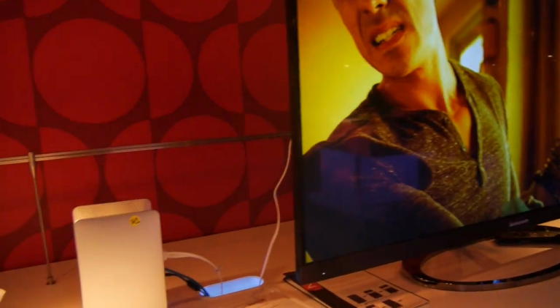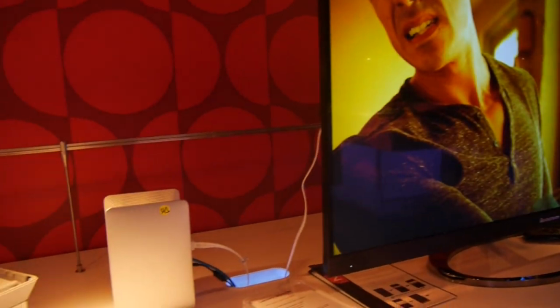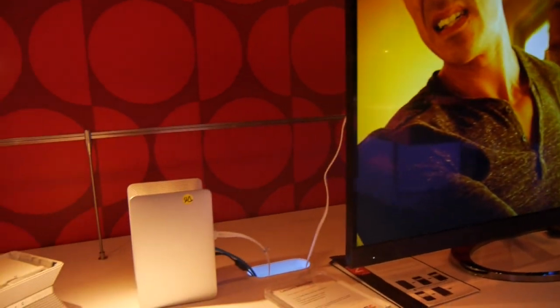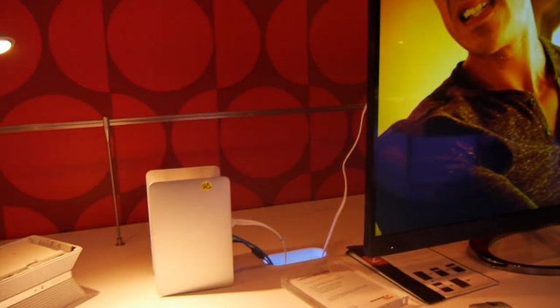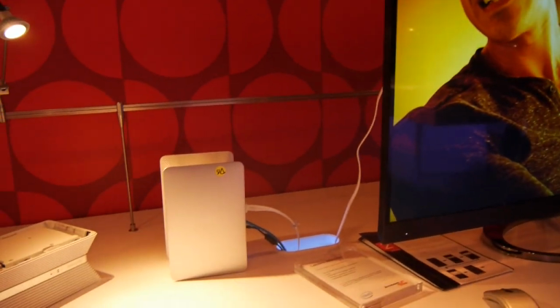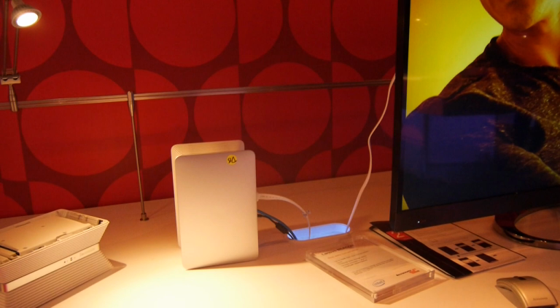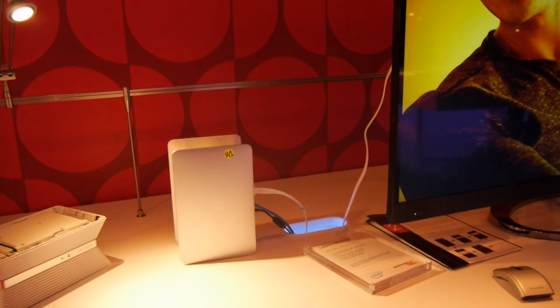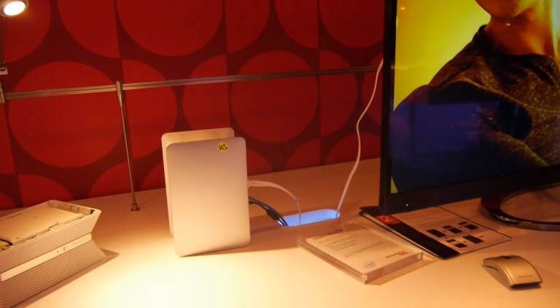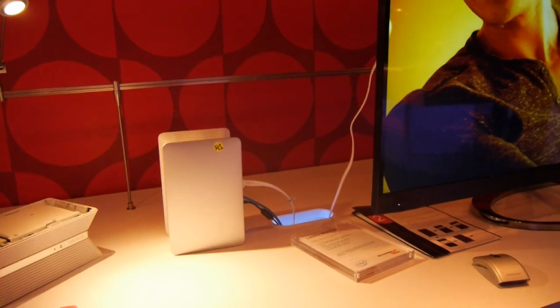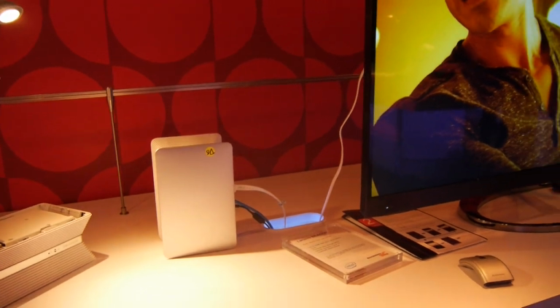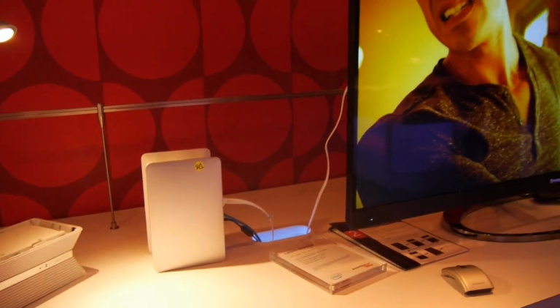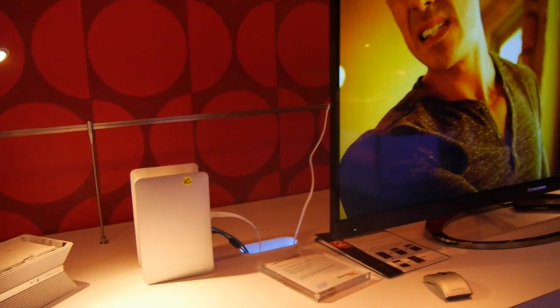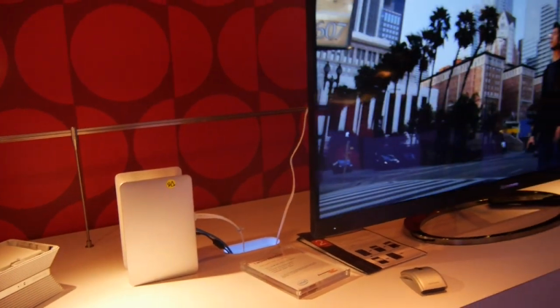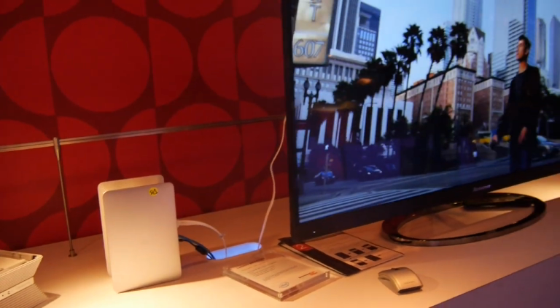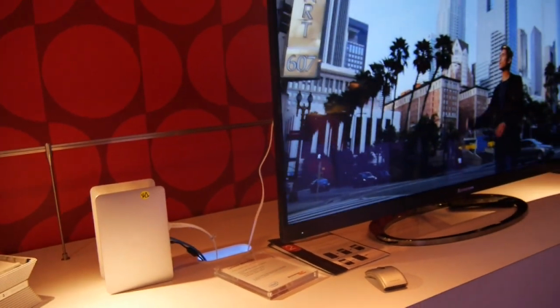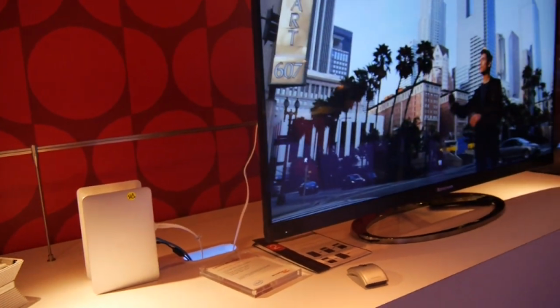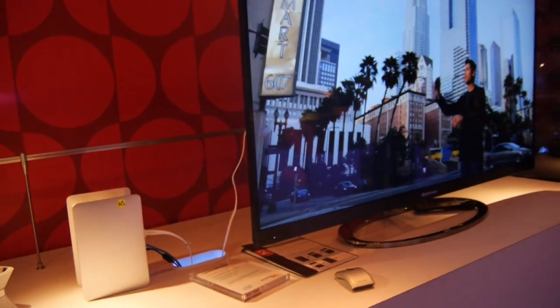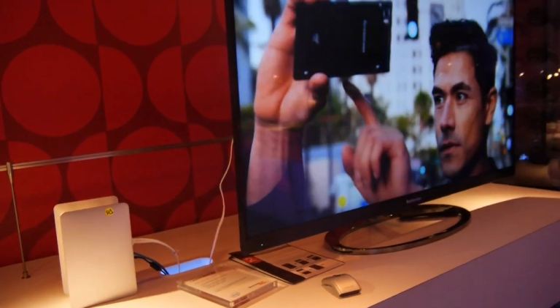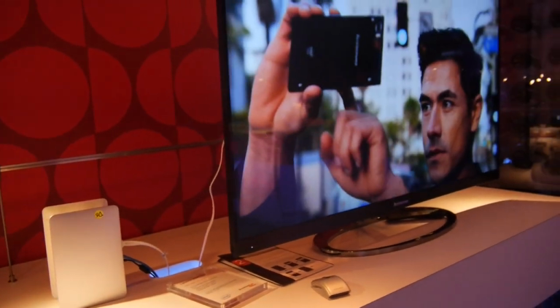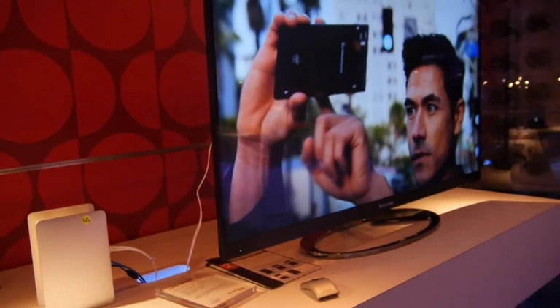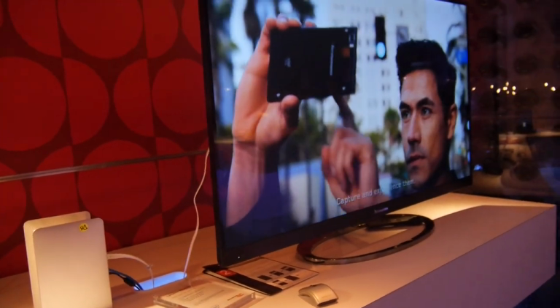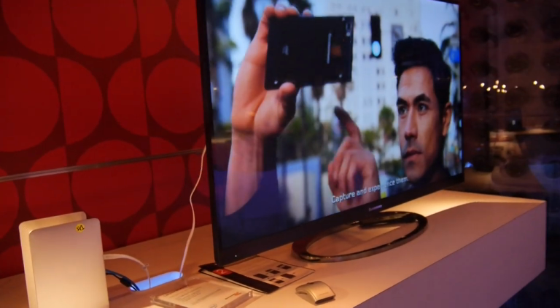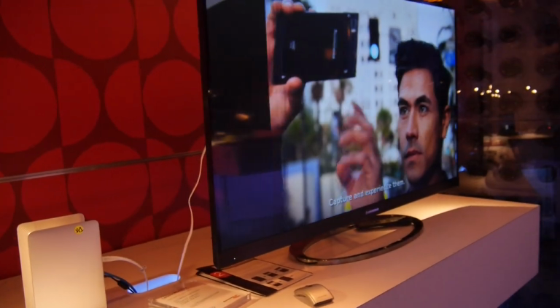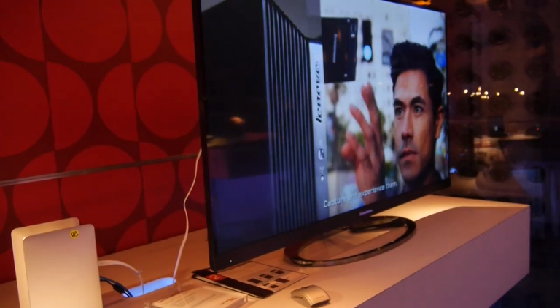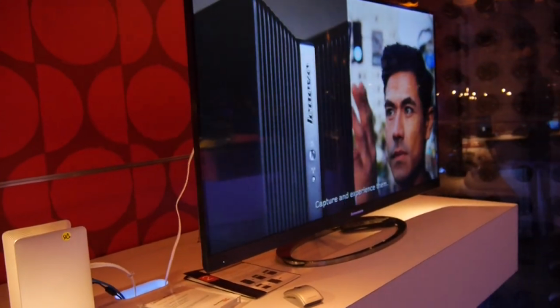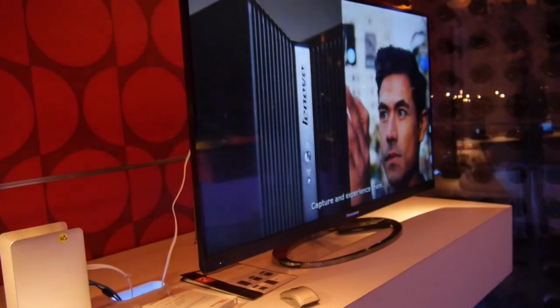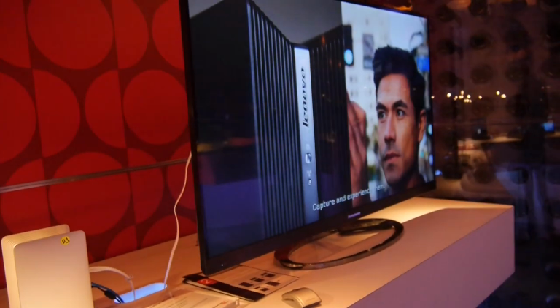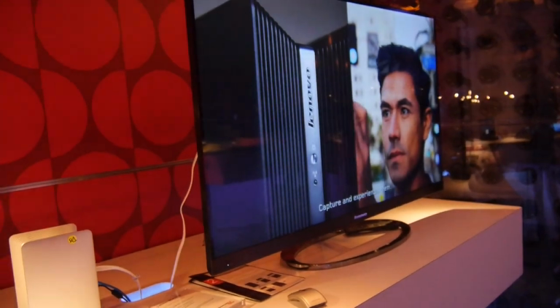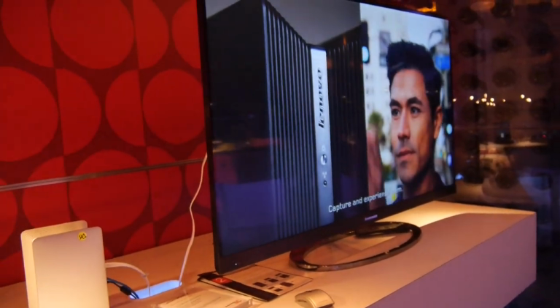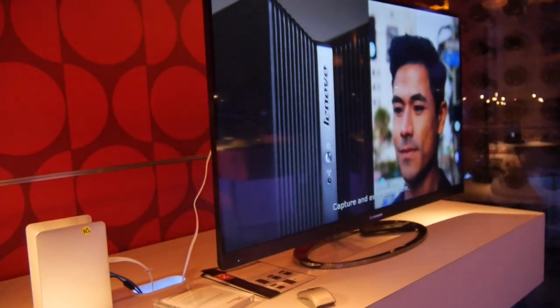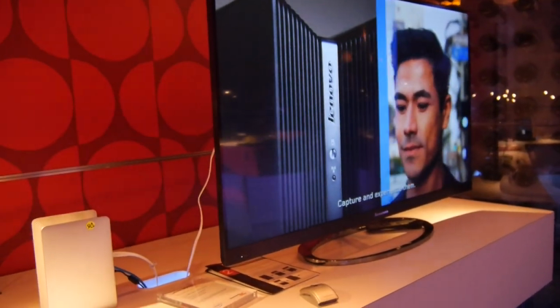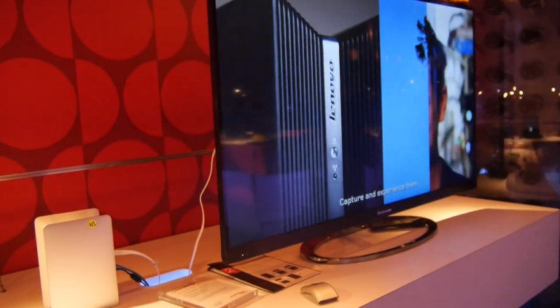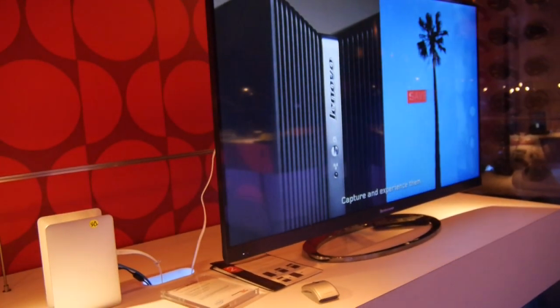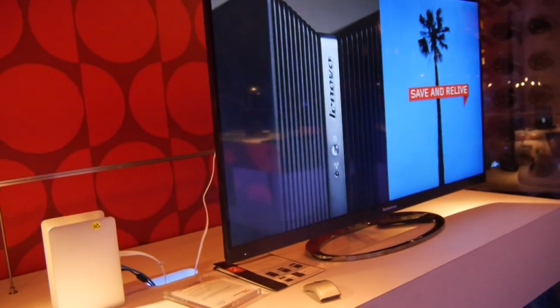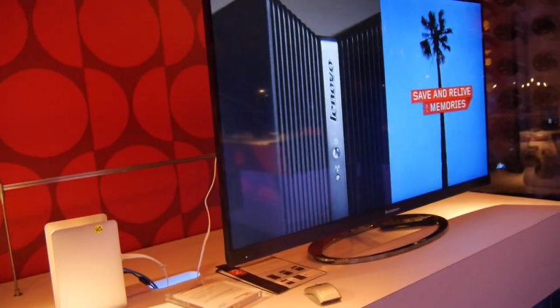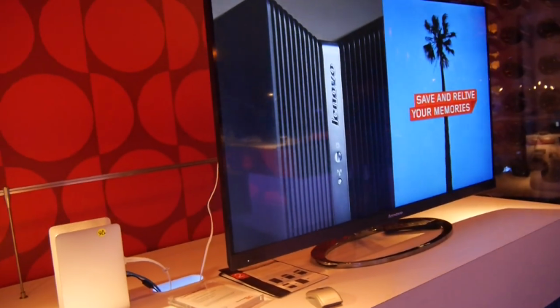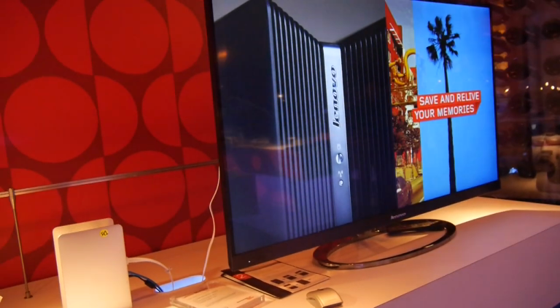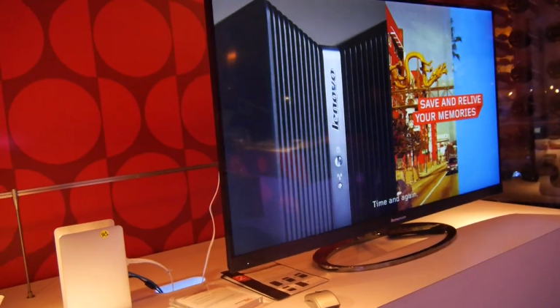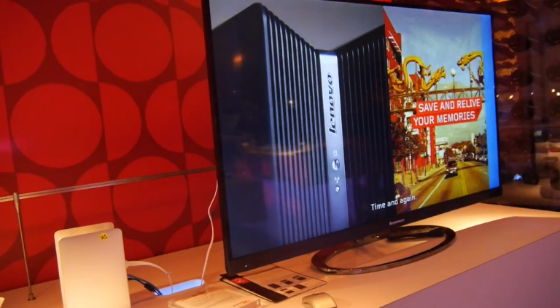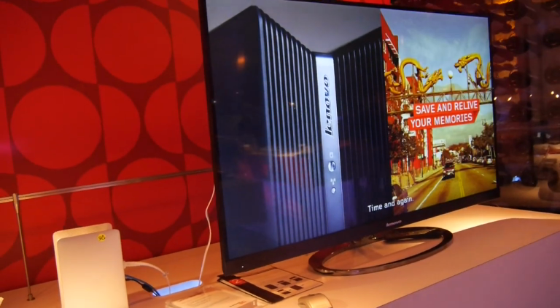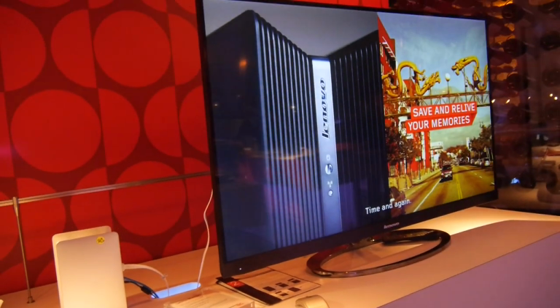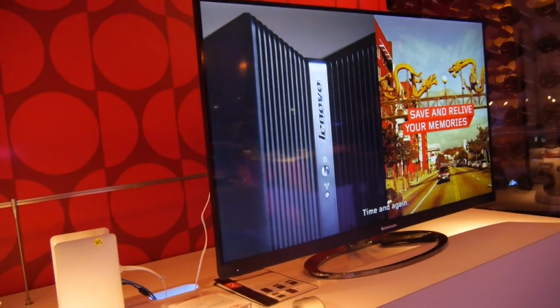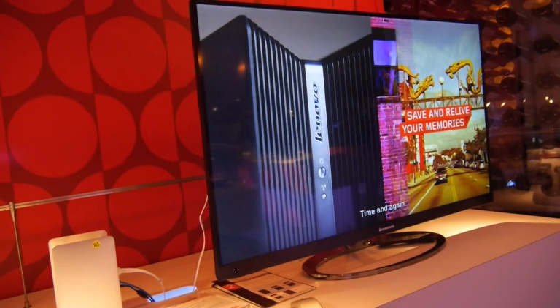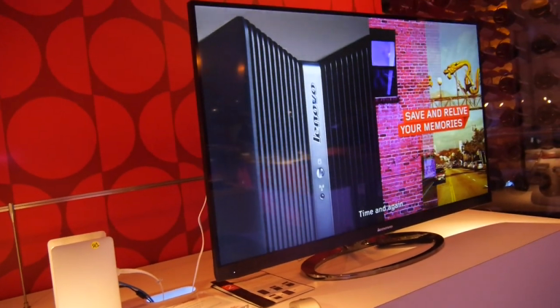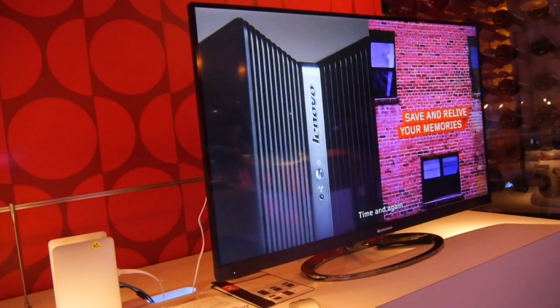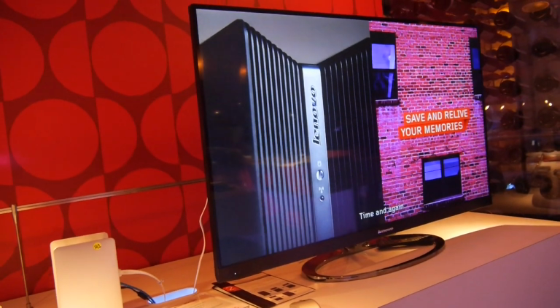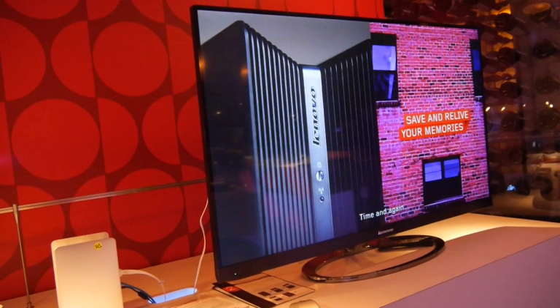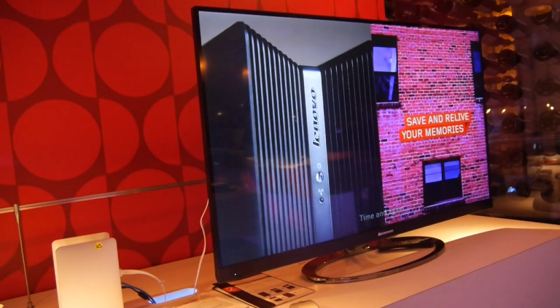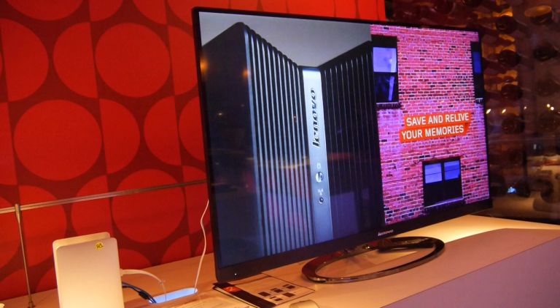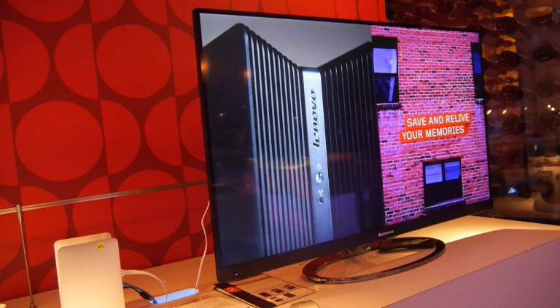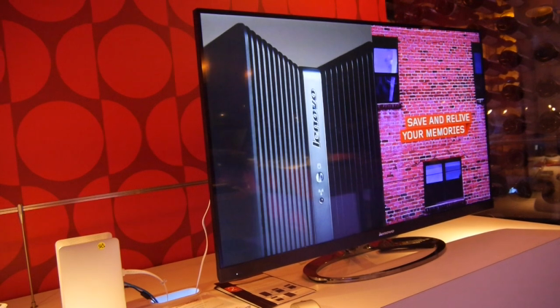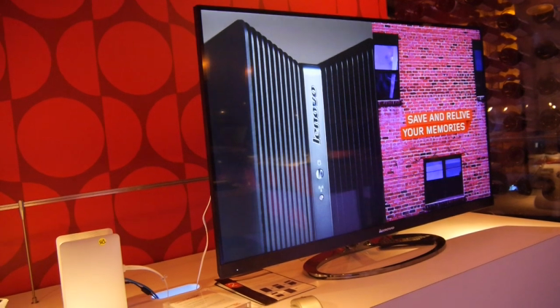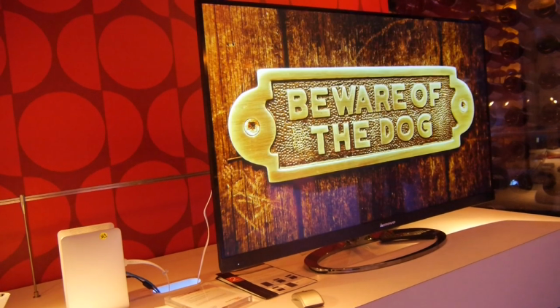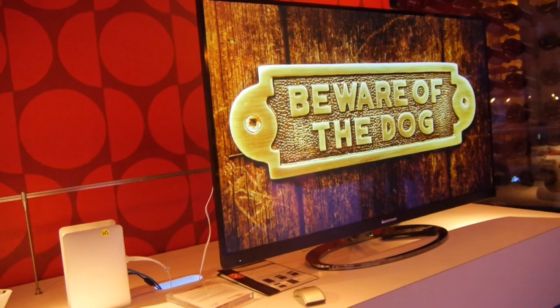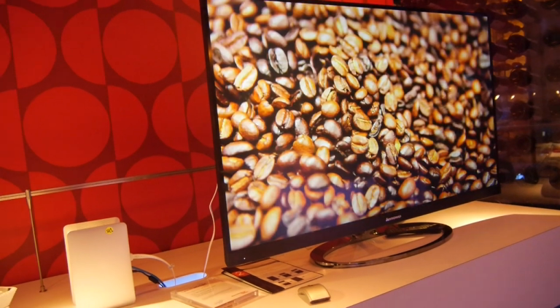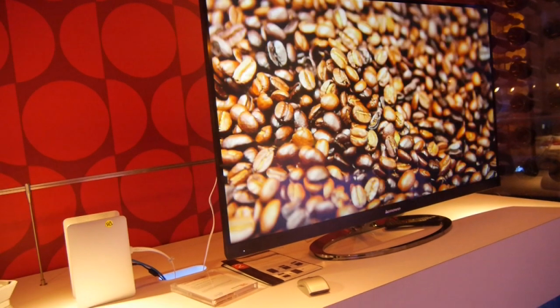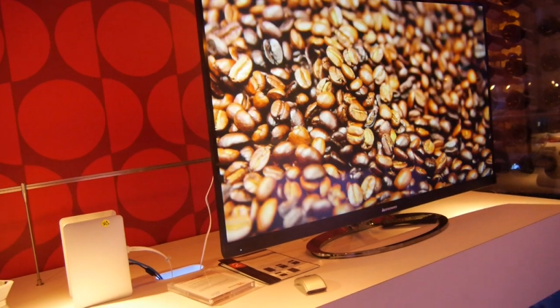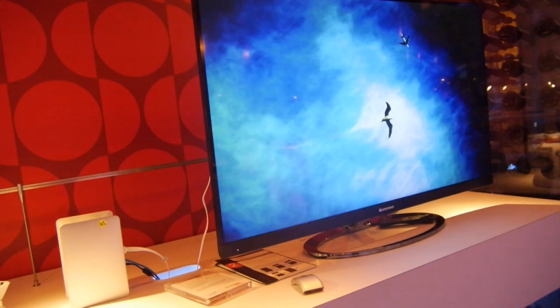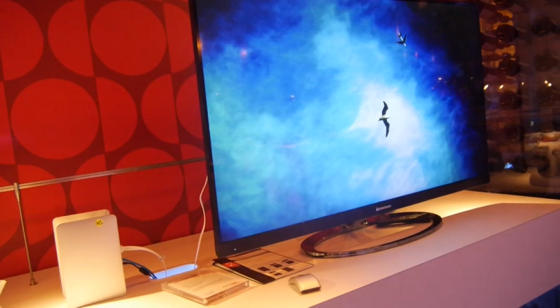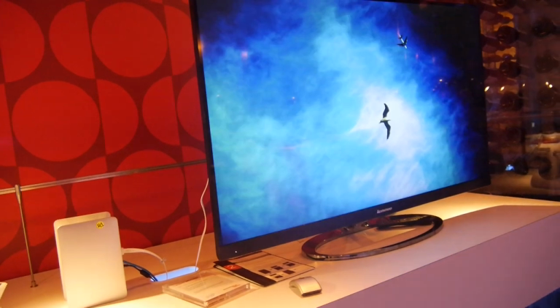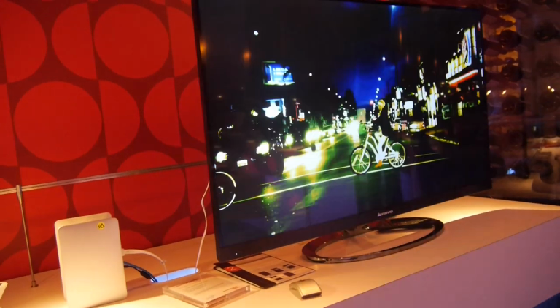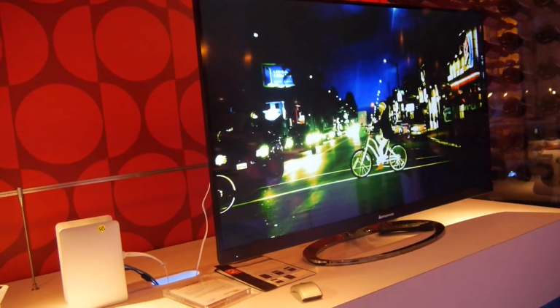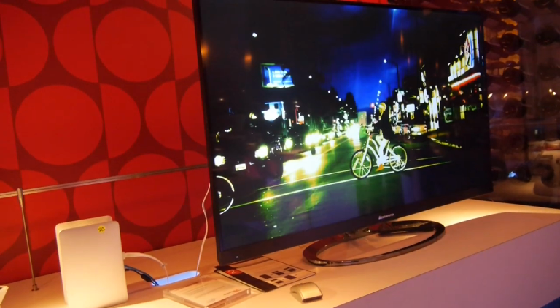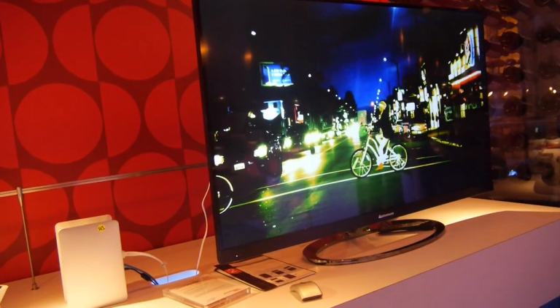So thank you very much for tuning in. This was the Lenovo Beacon here from CES 2014. Until next time, don't forget to subscribe — my name is Balazs.